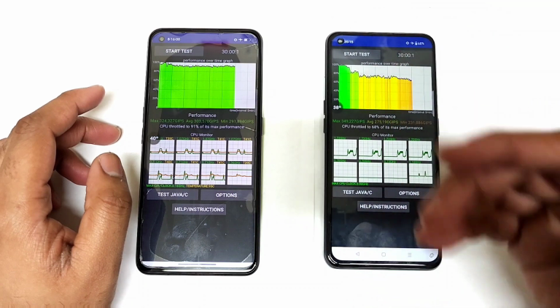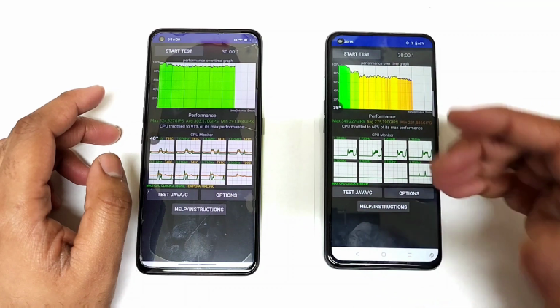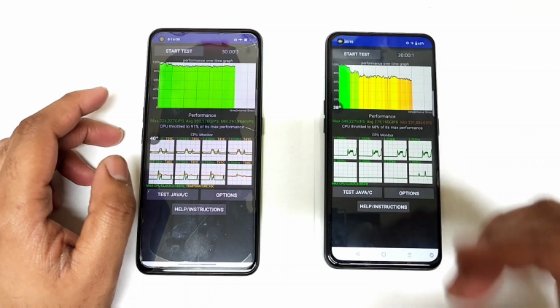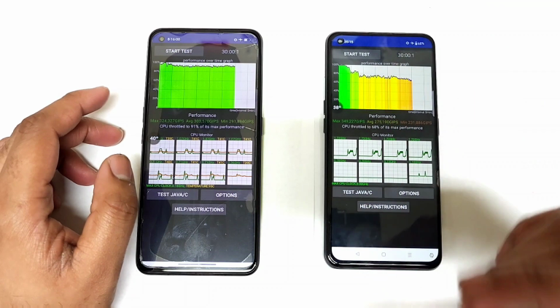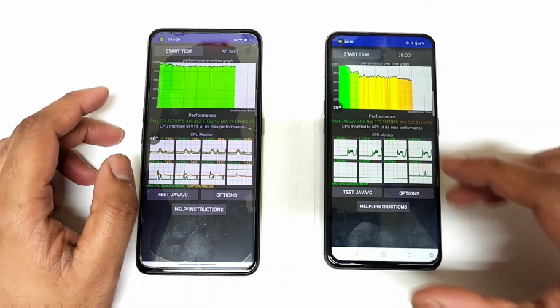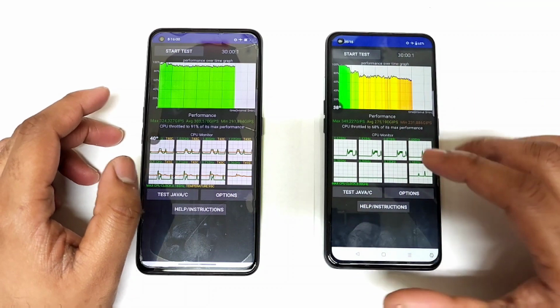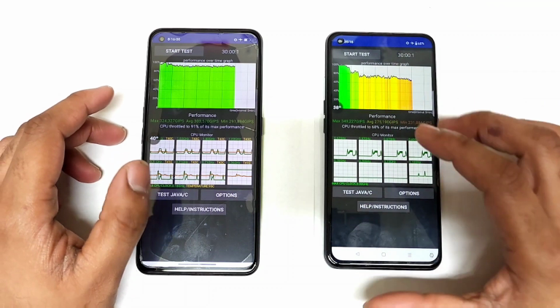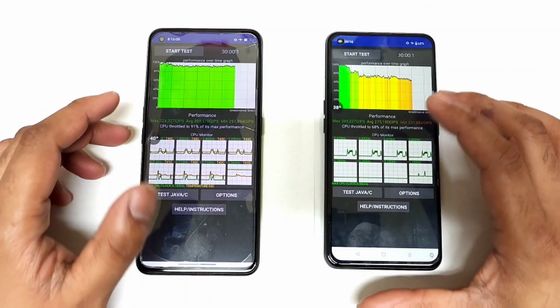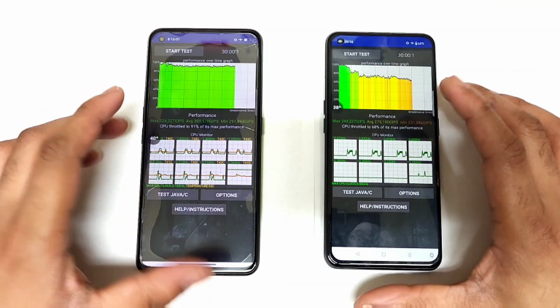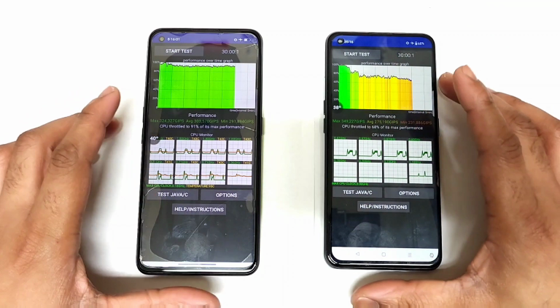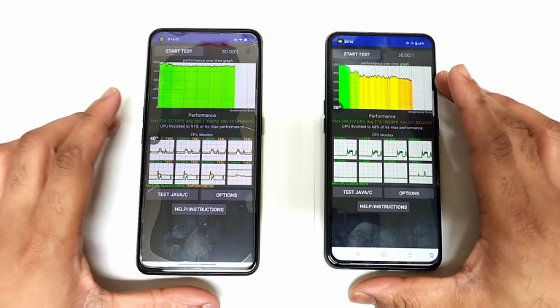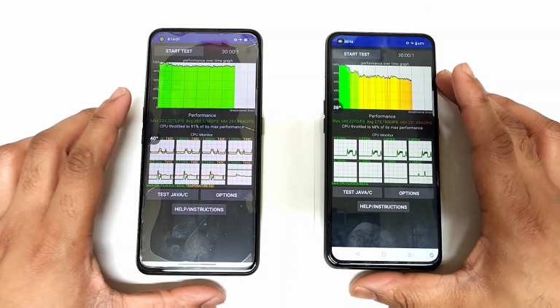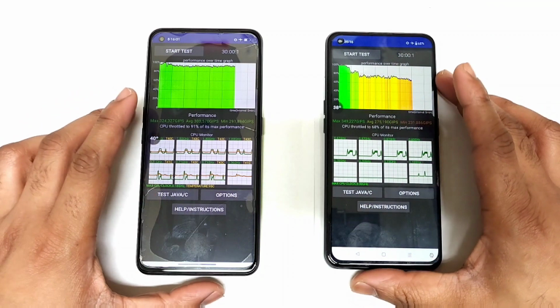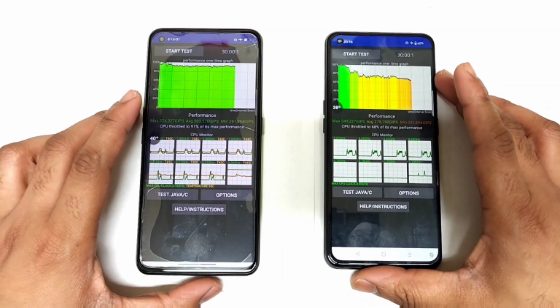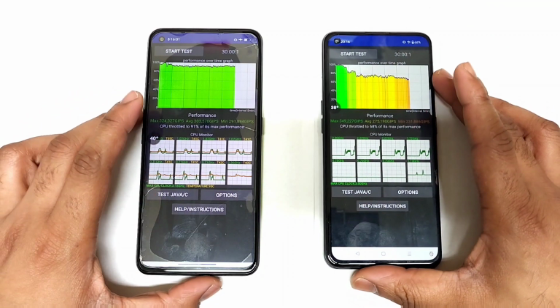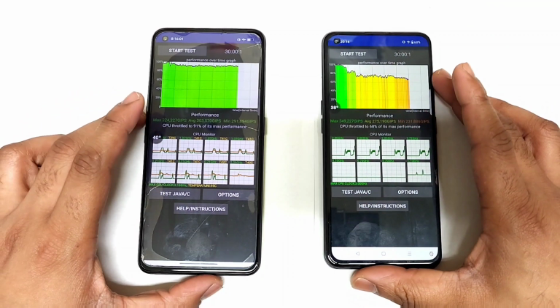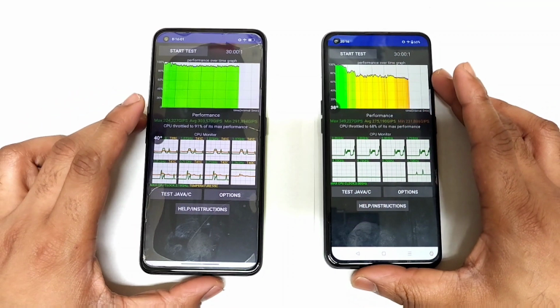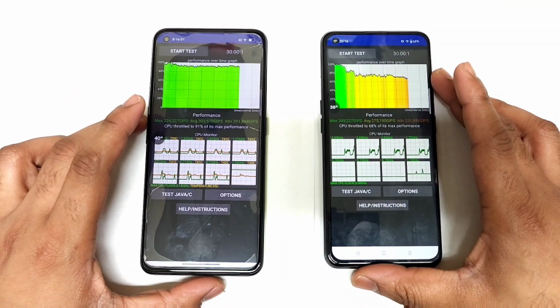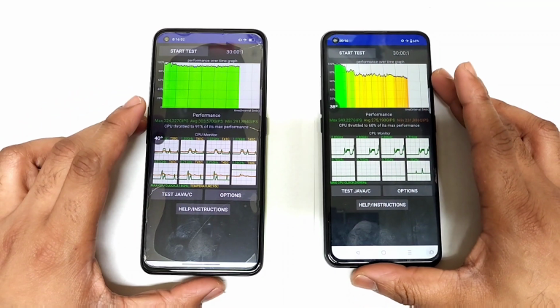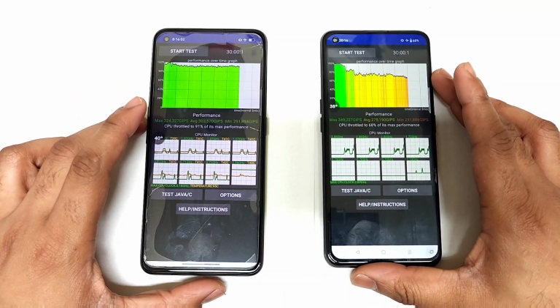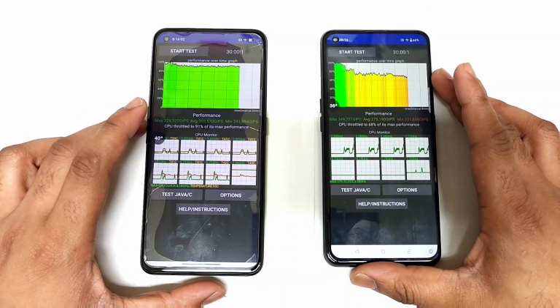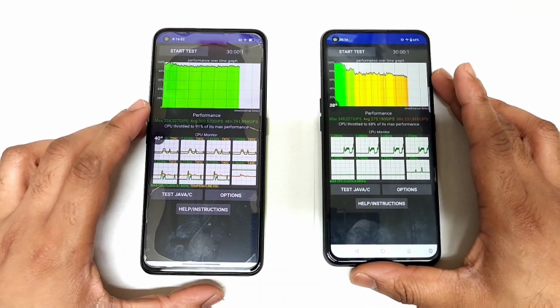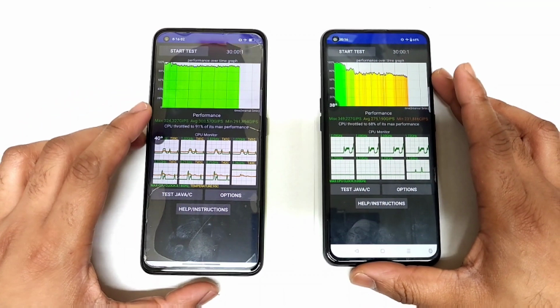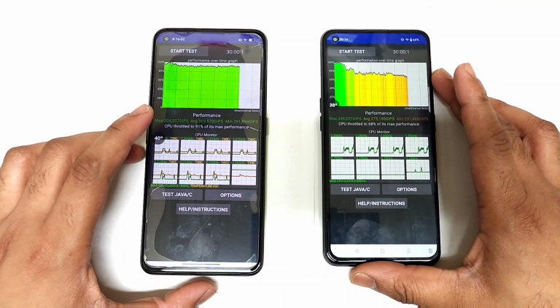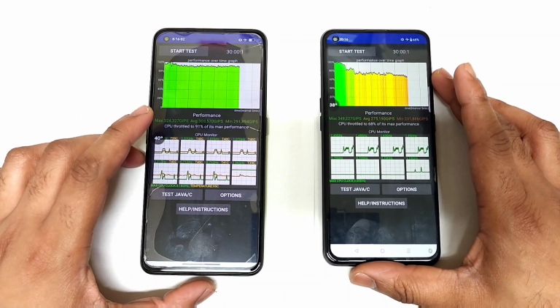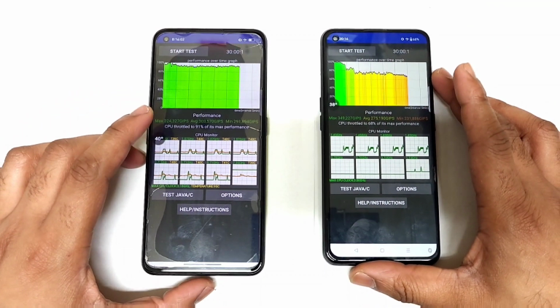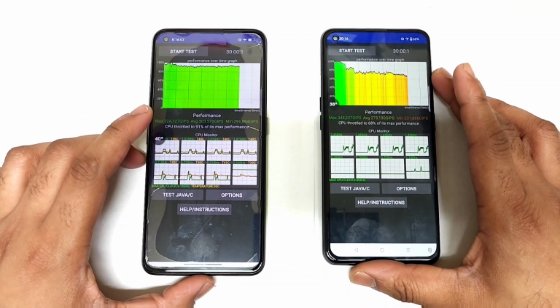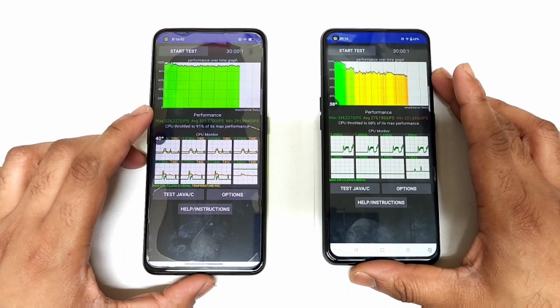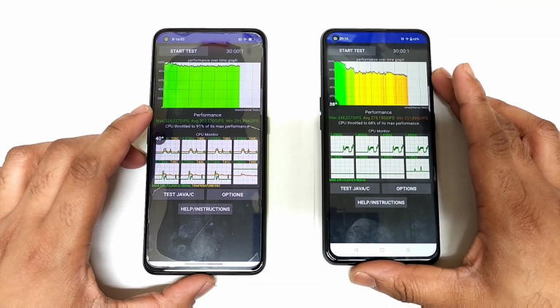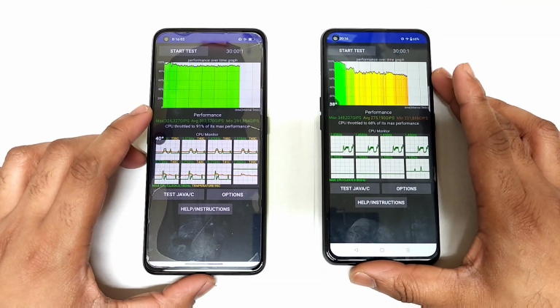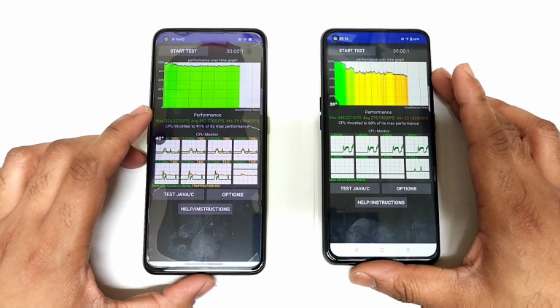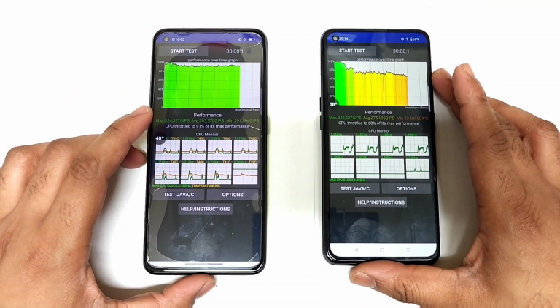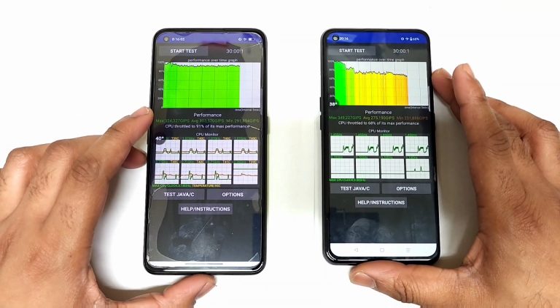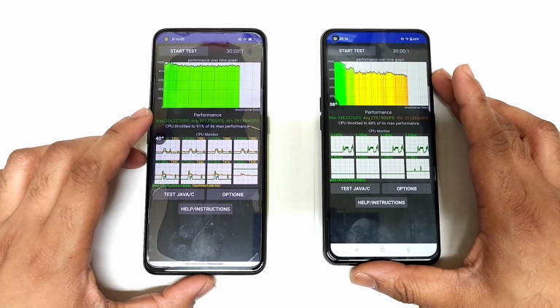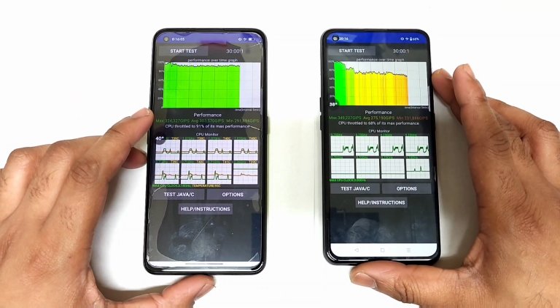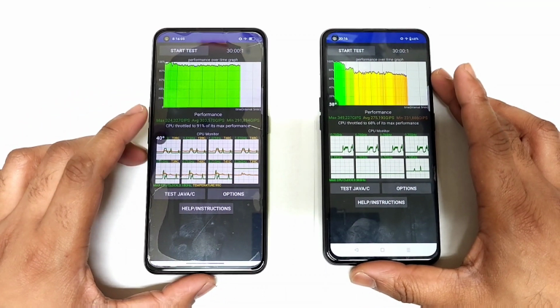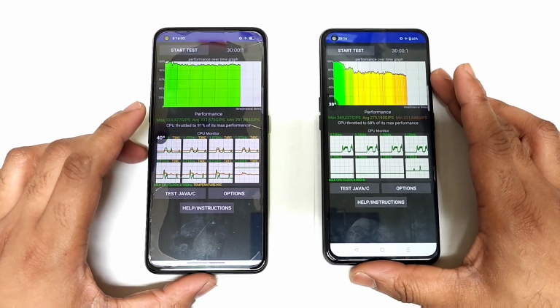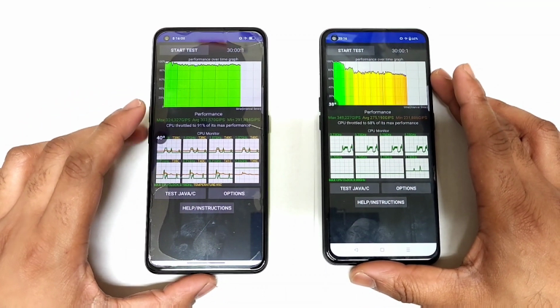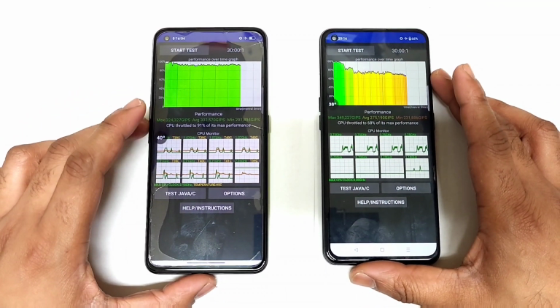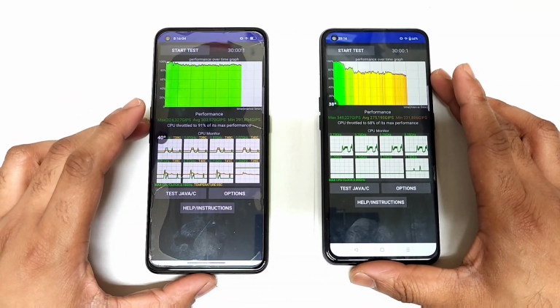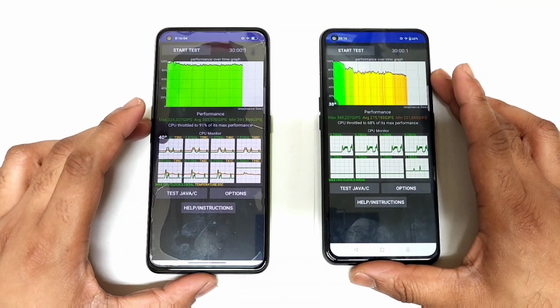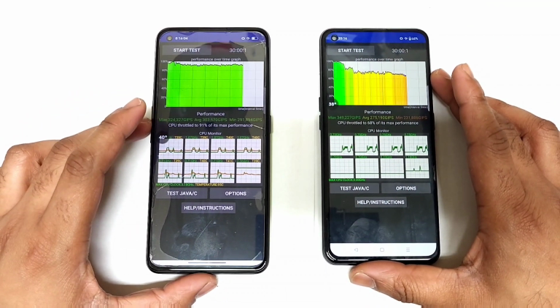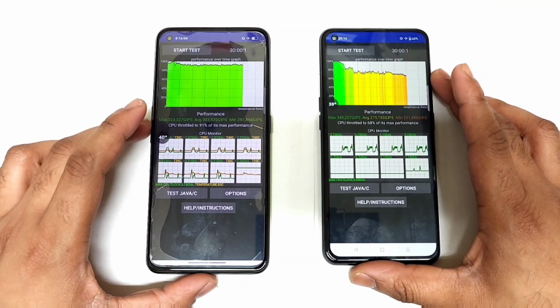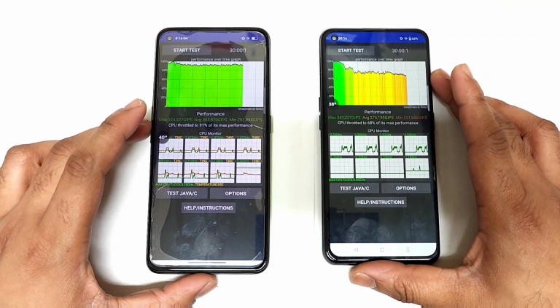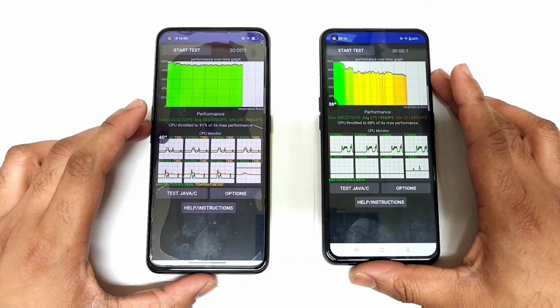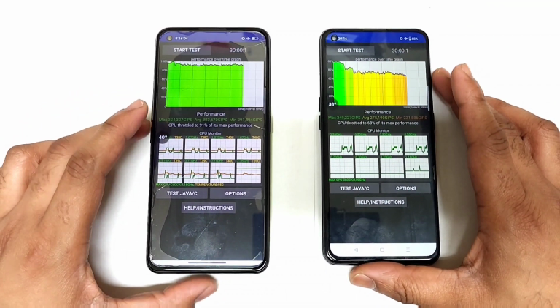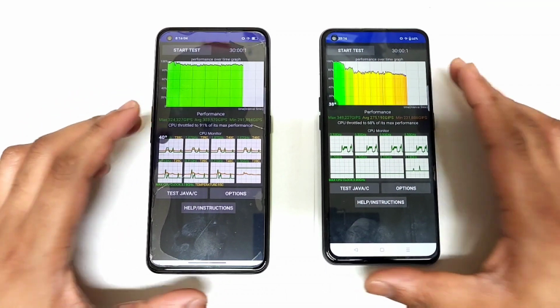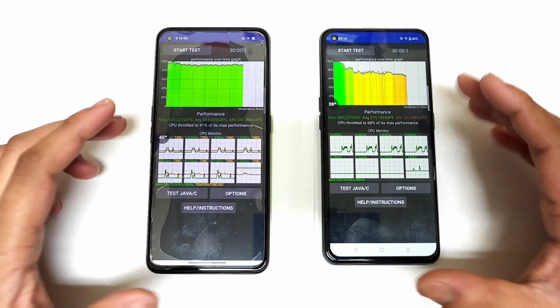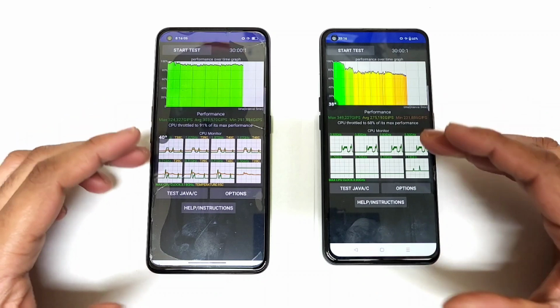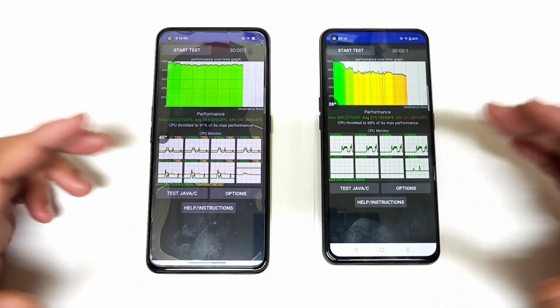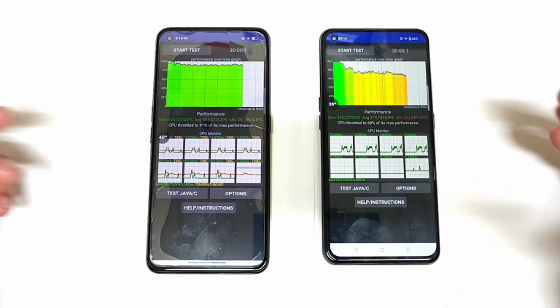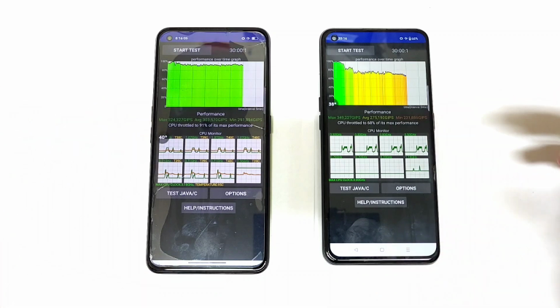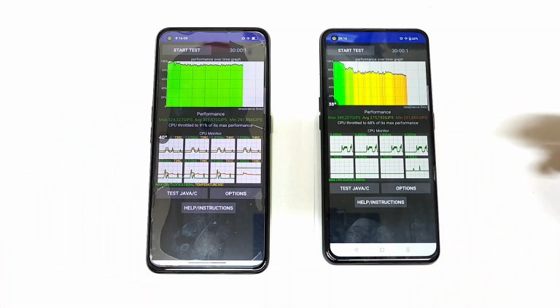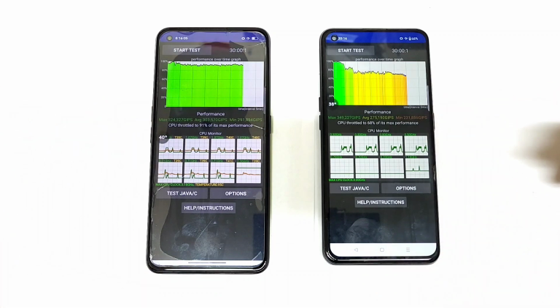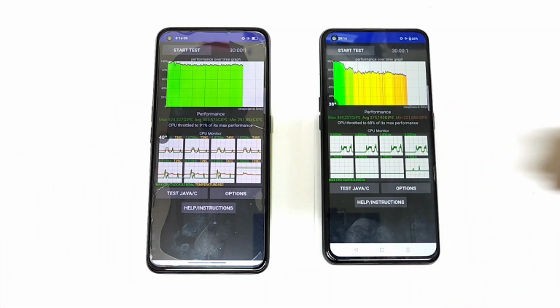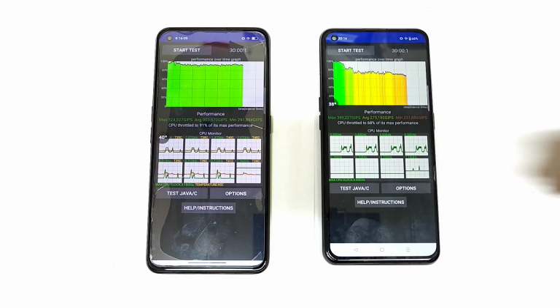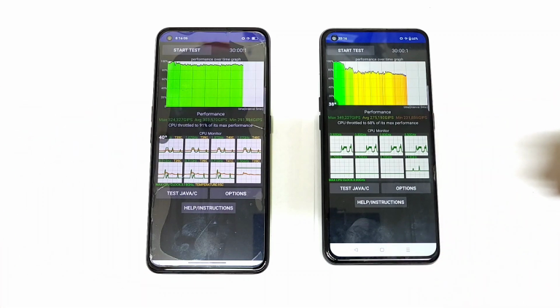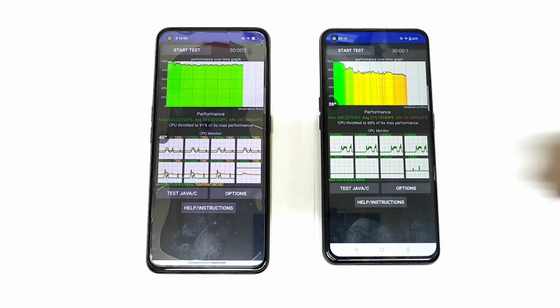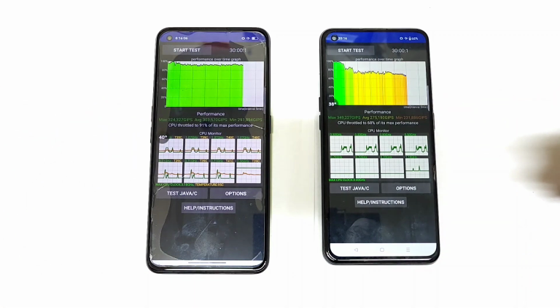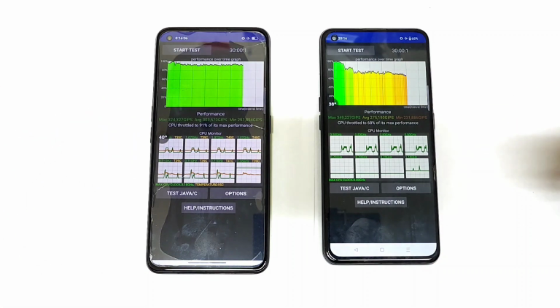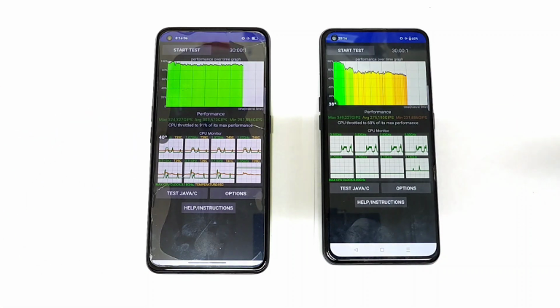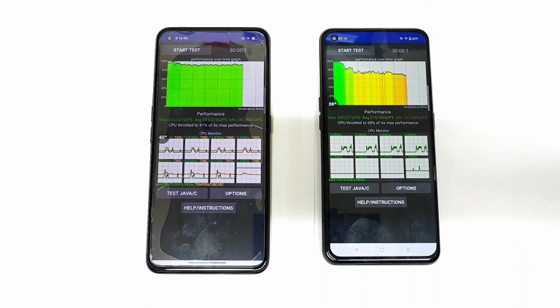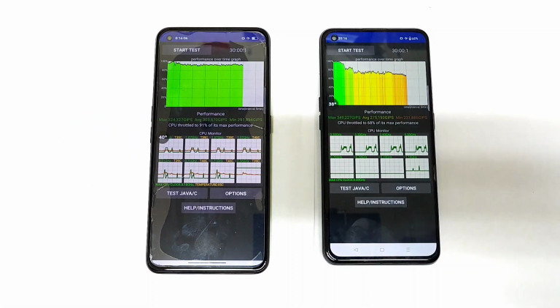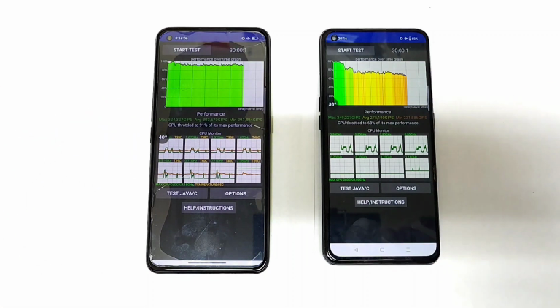See you for more updates — this was a quick comparison between these two phones. Meanwhile, signing off. Until then, bye.